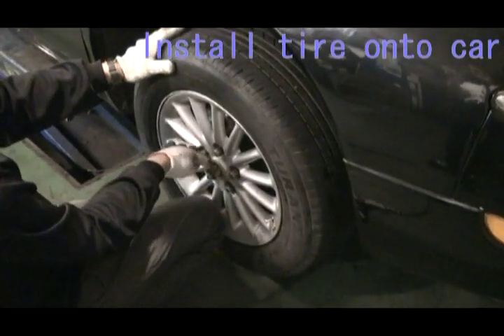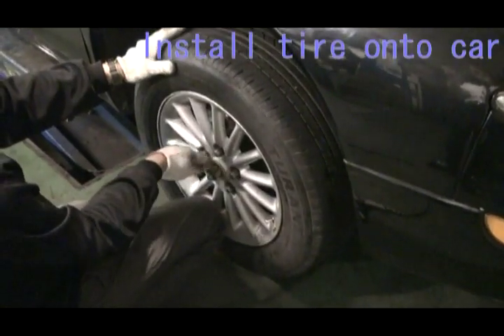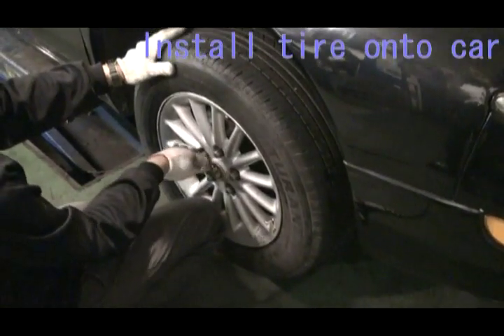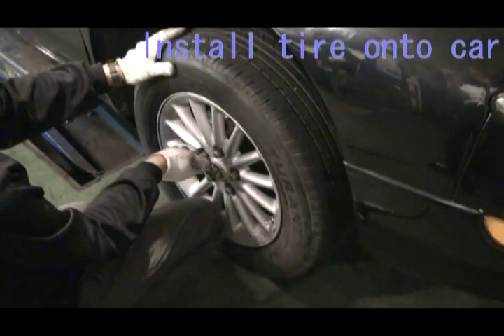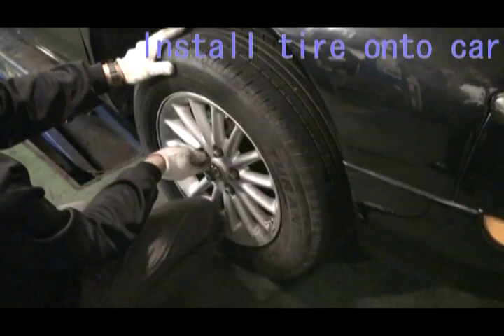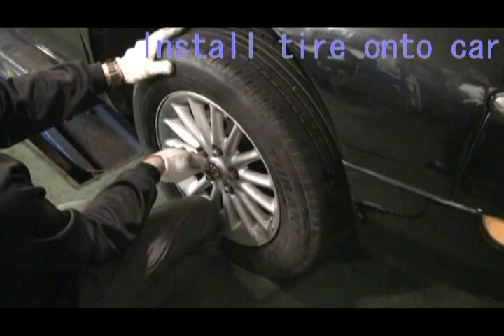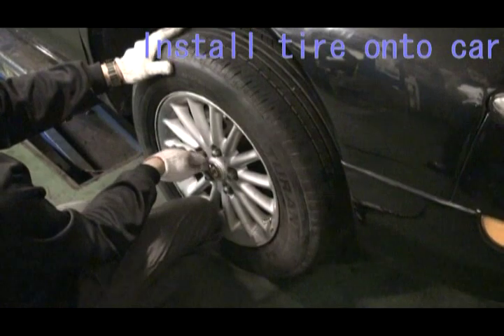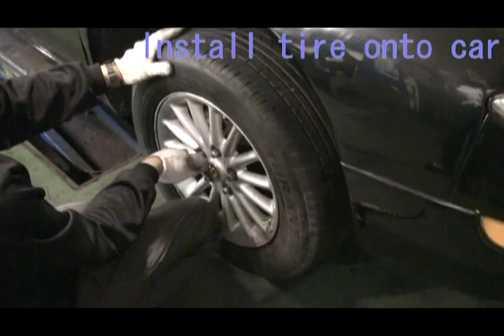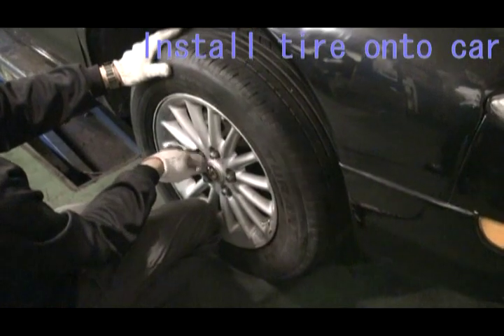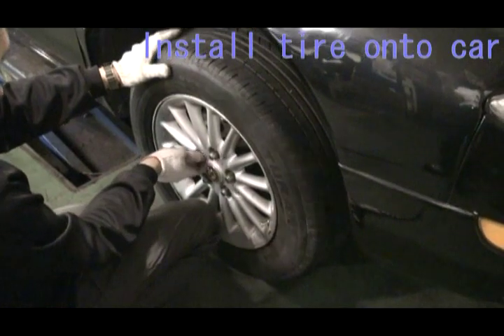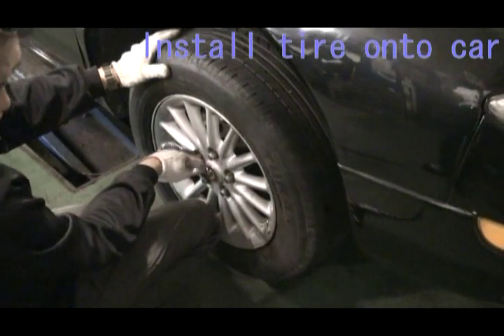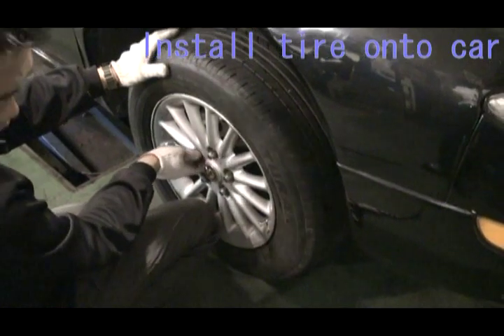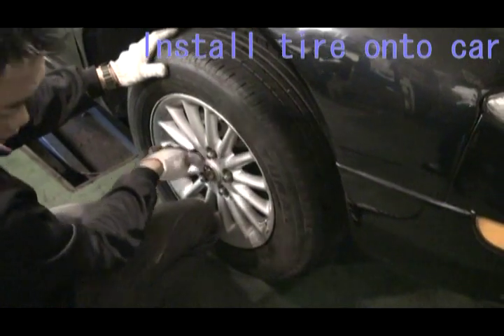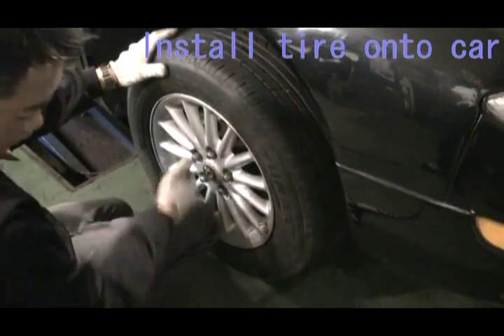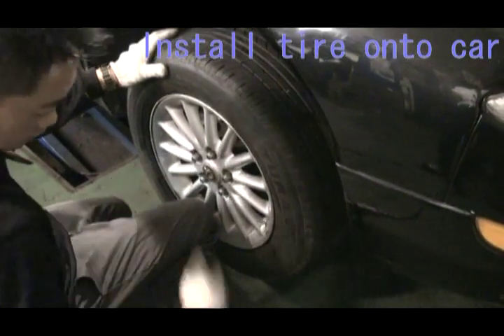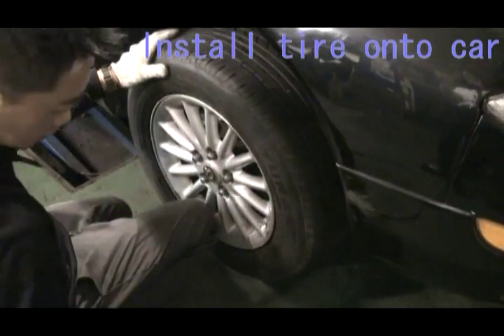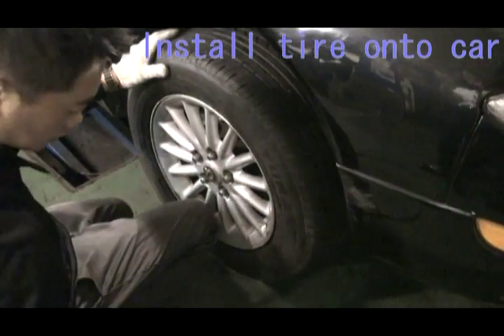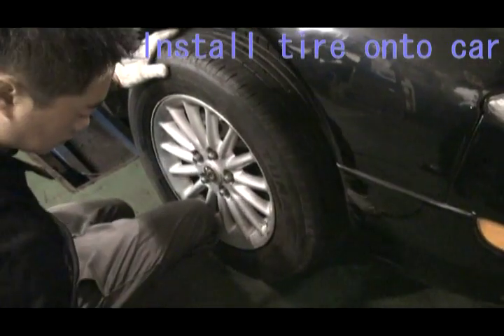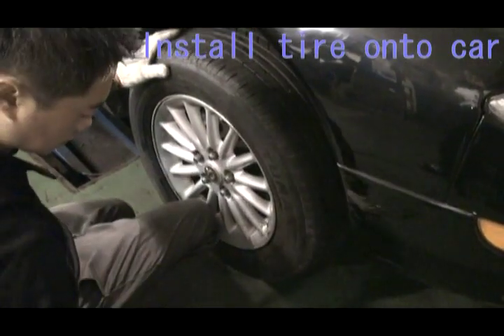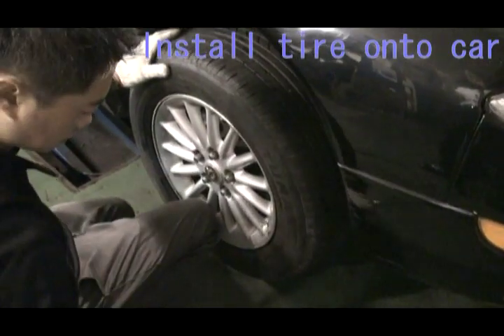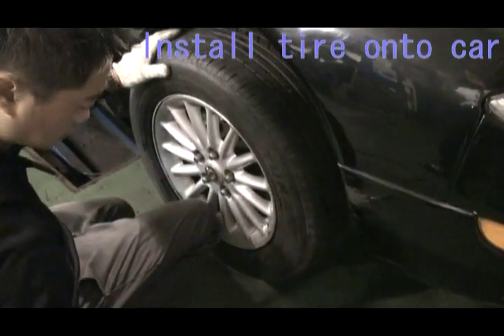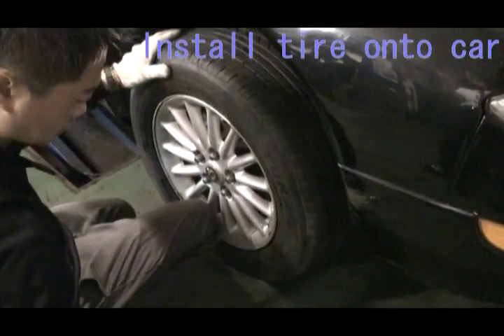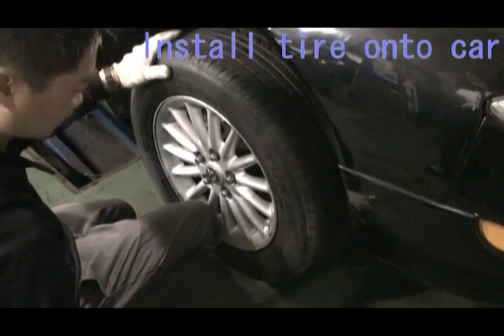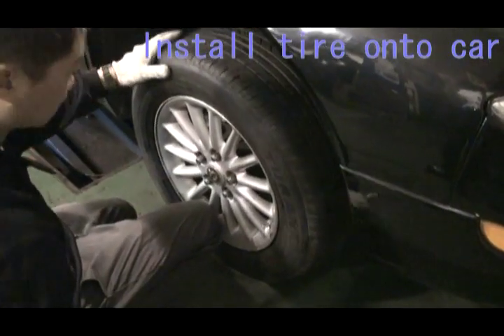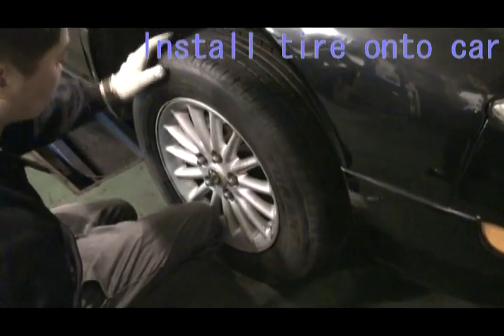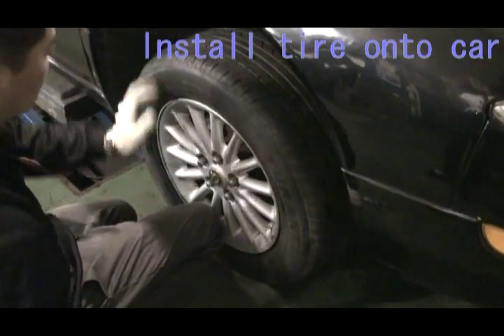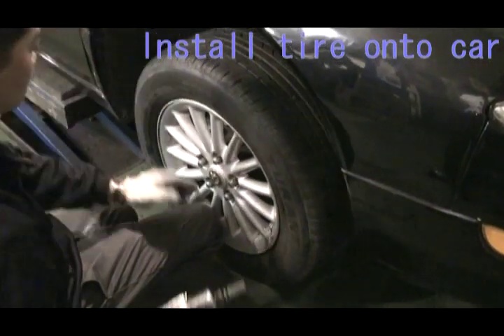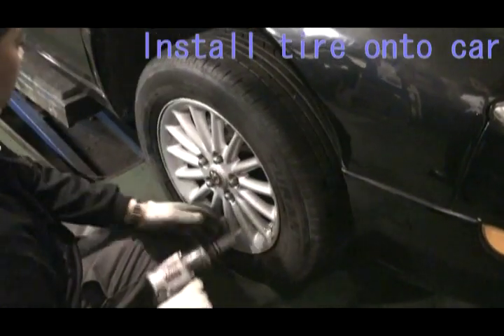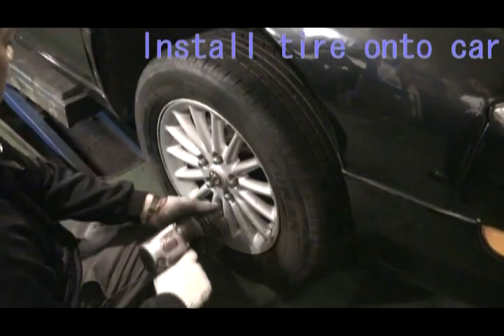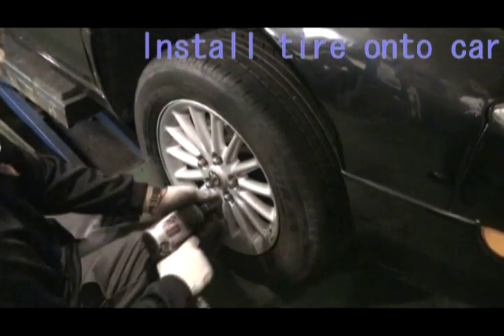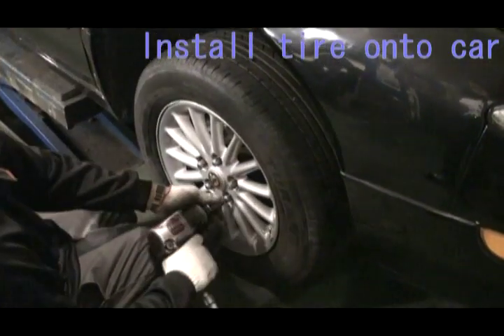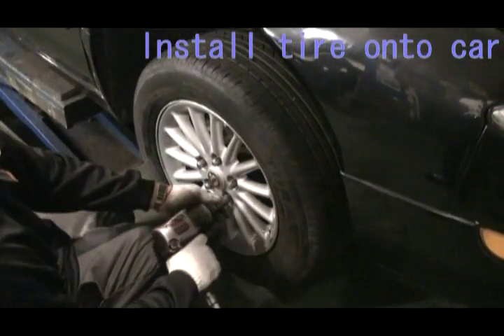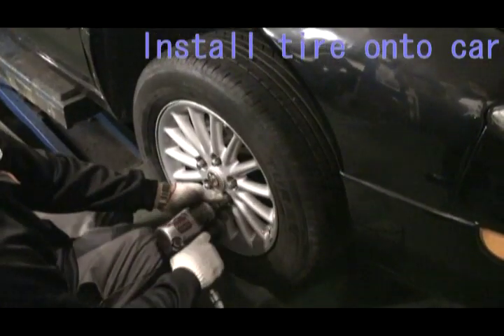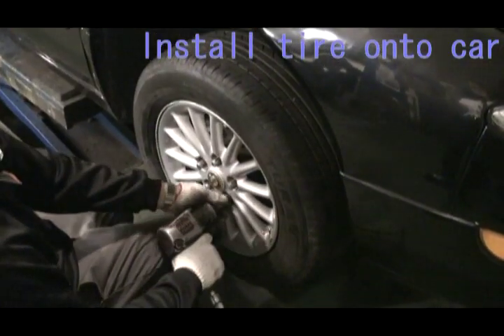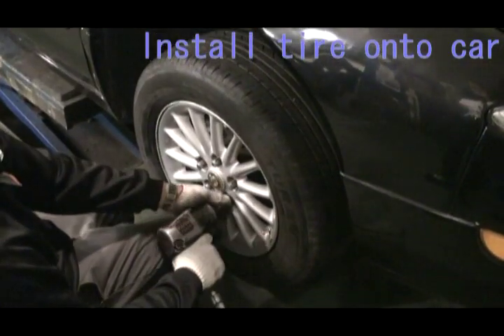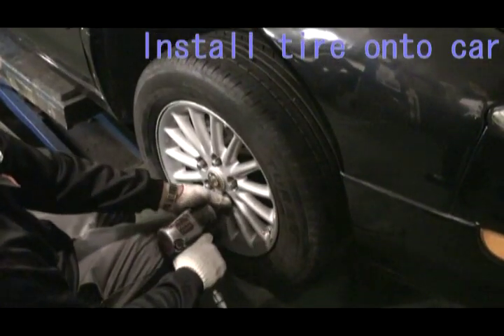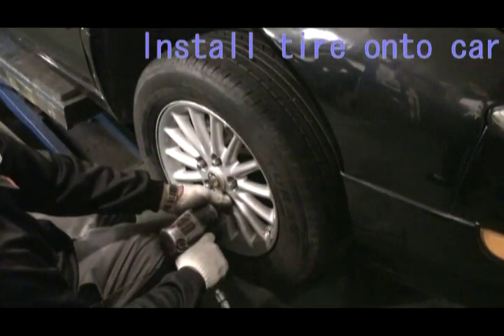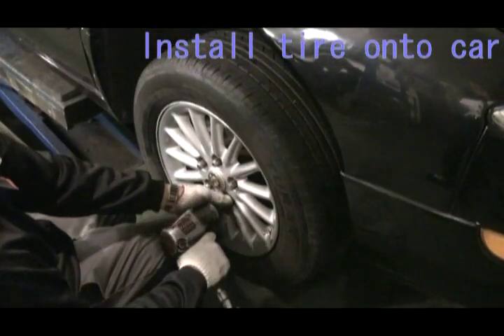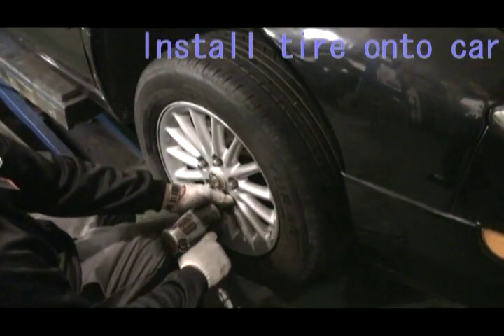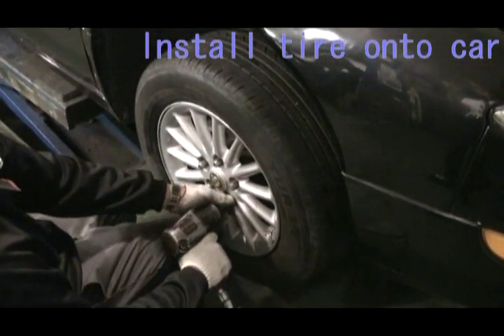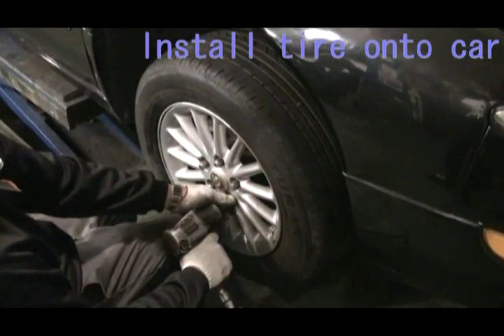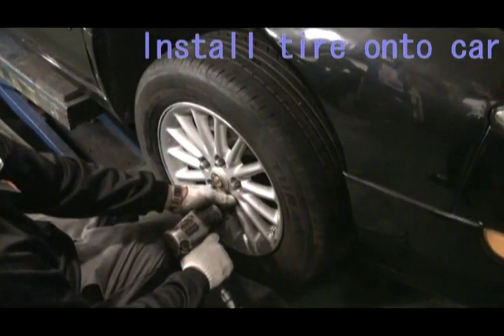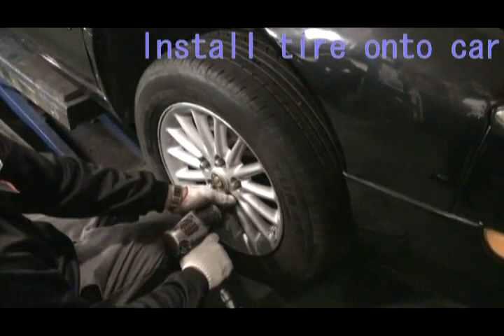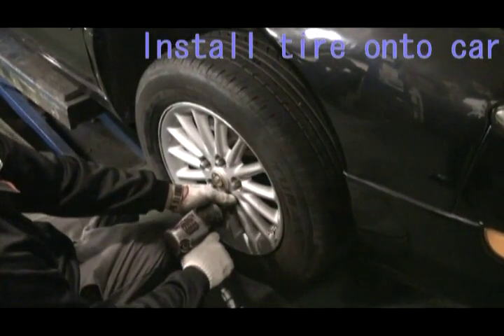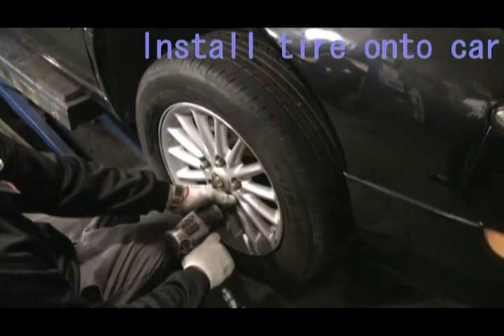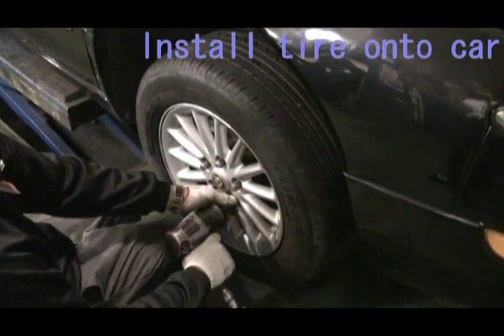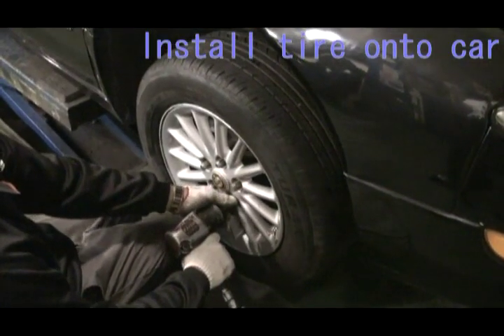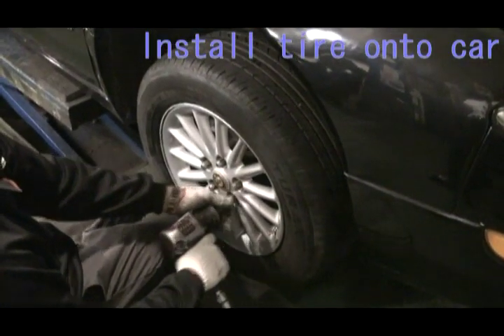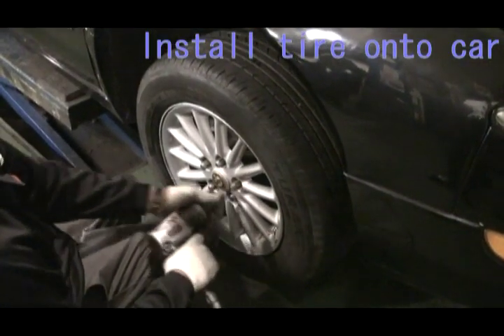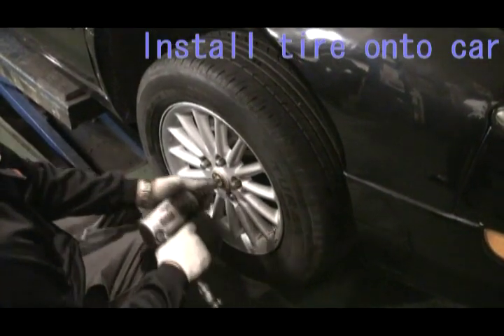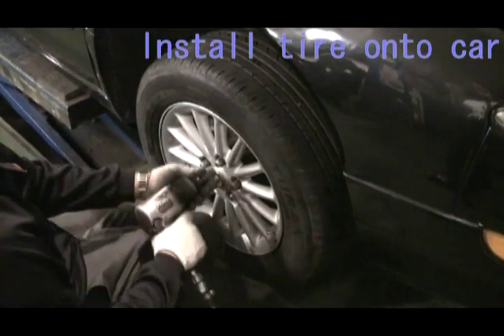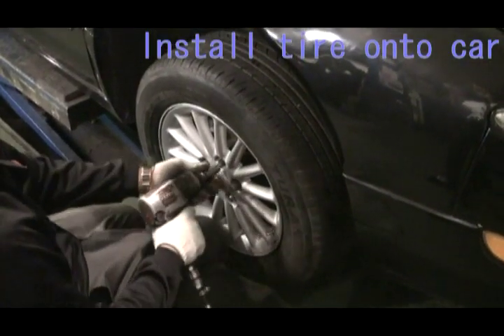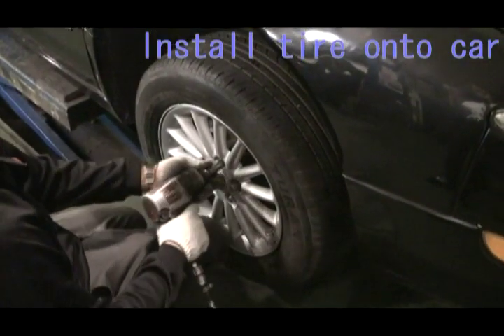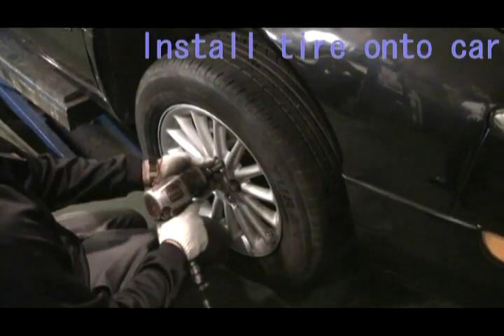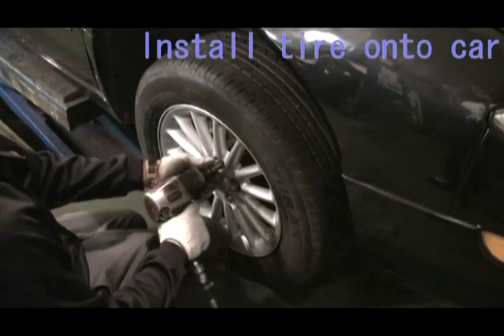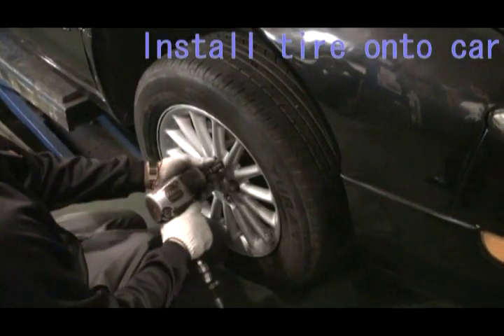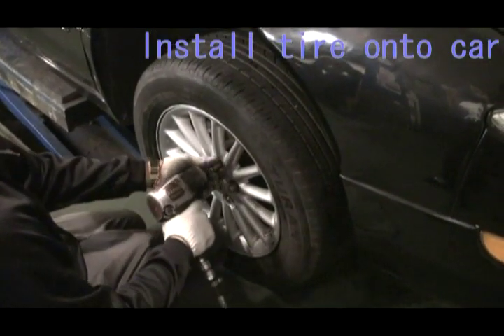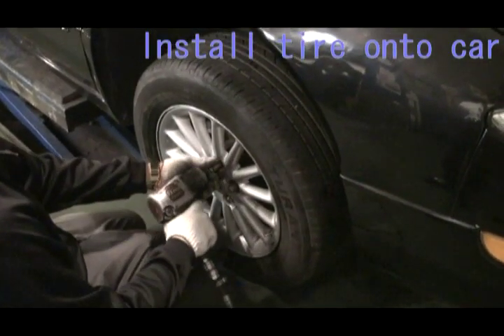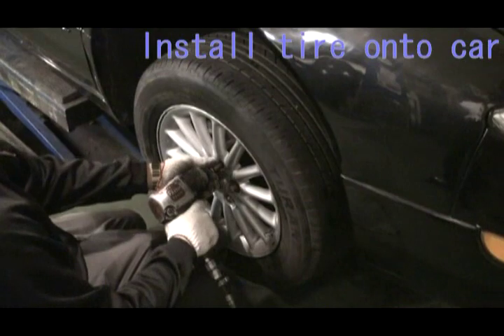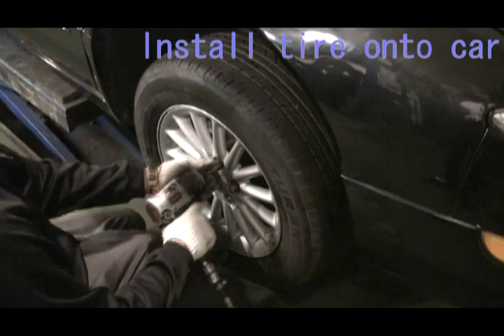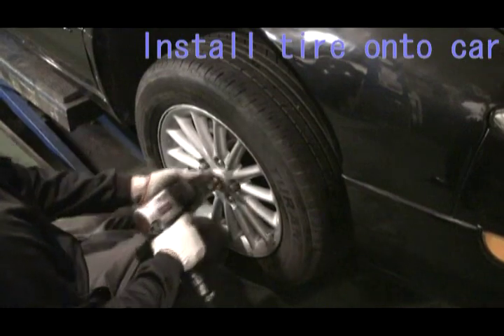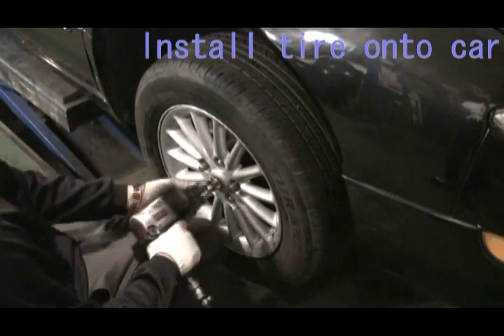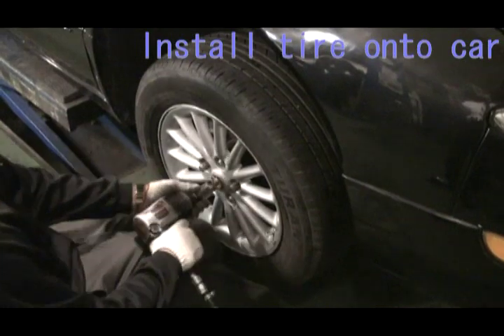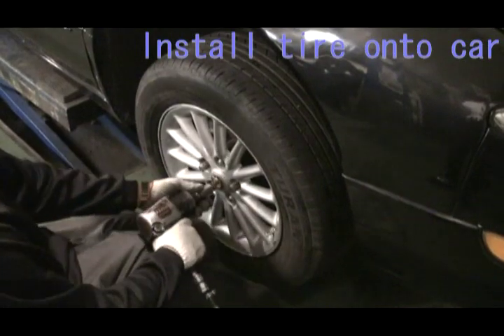Finally, install the tire onto the car. The installation is all finished.